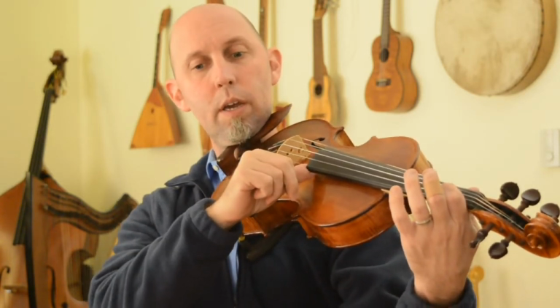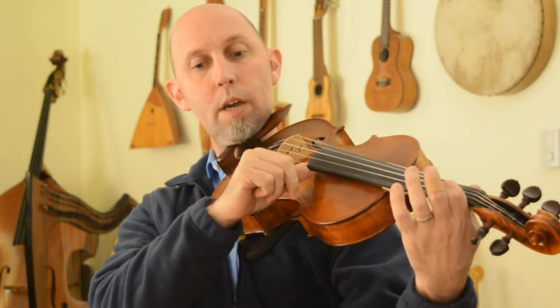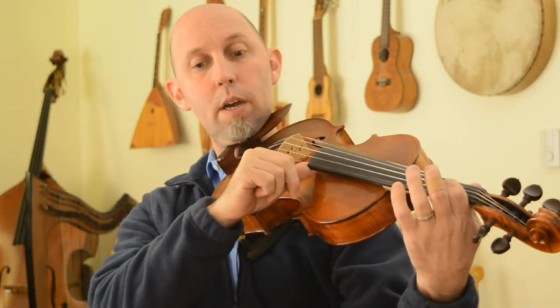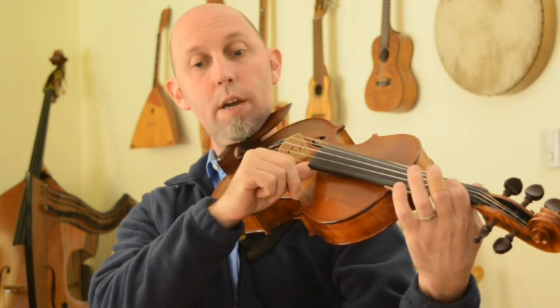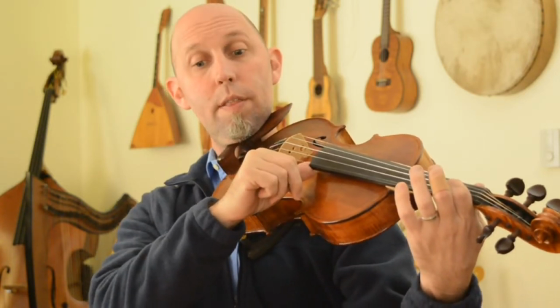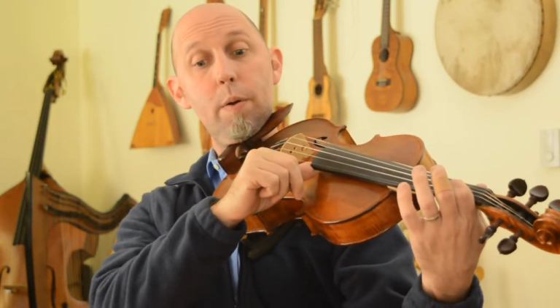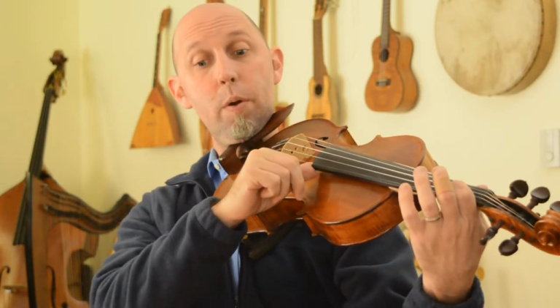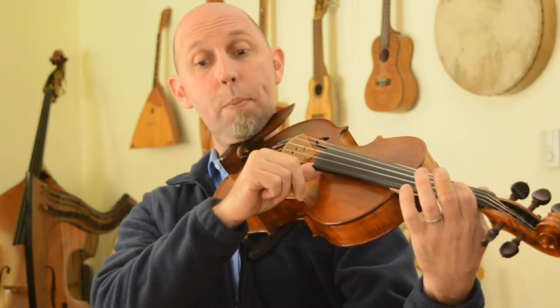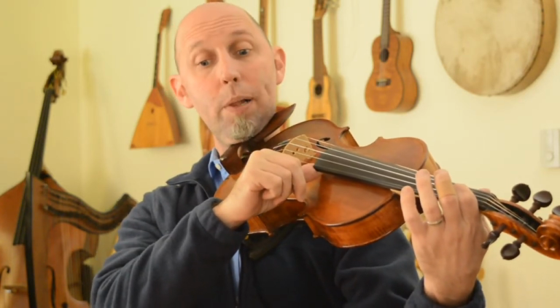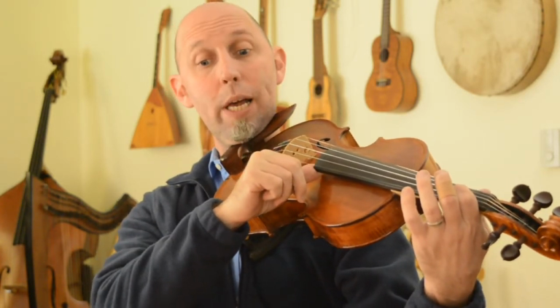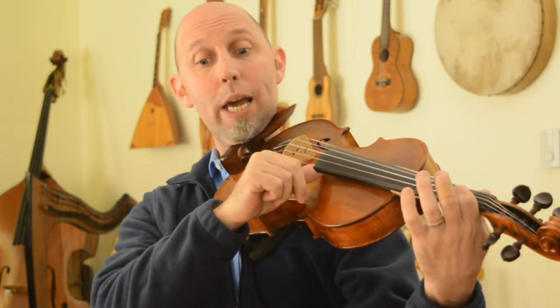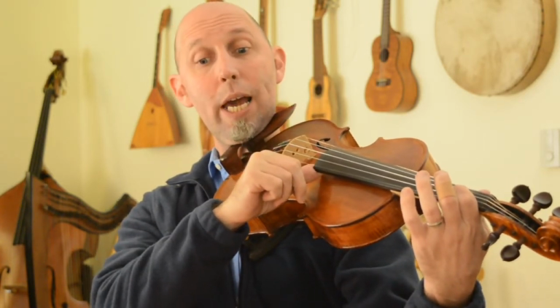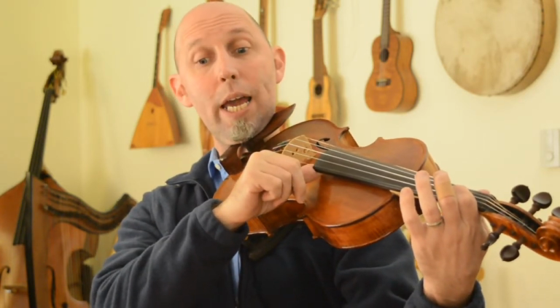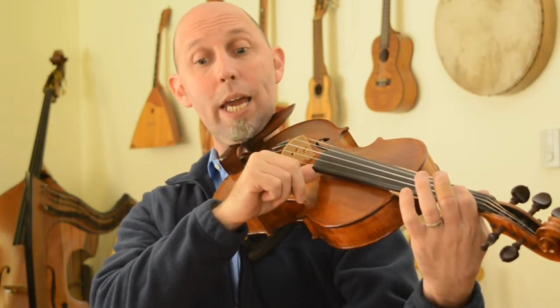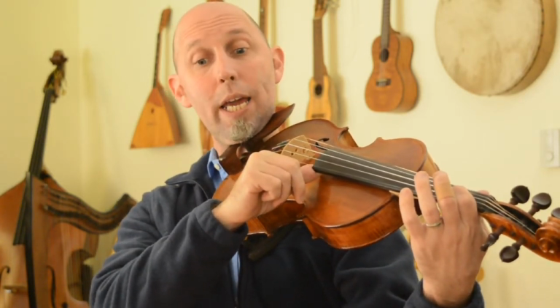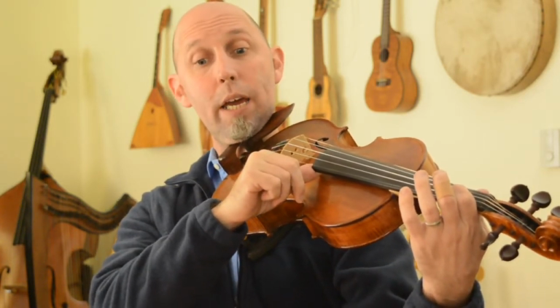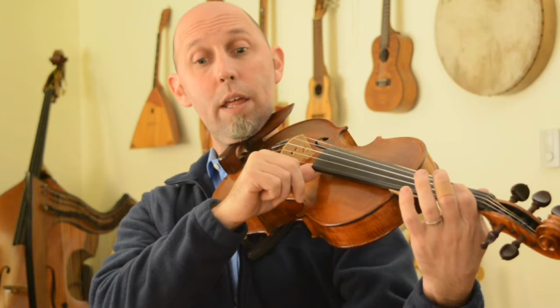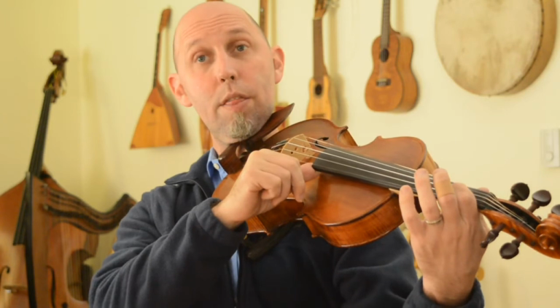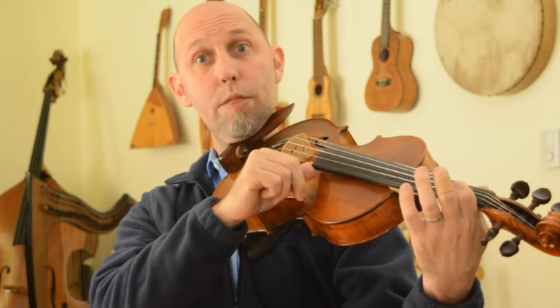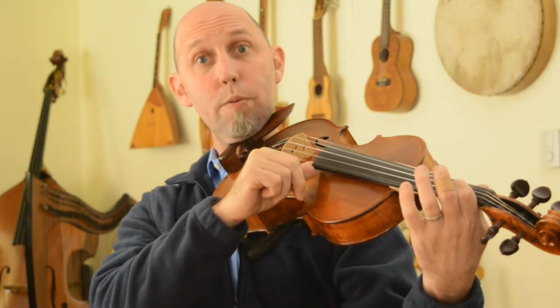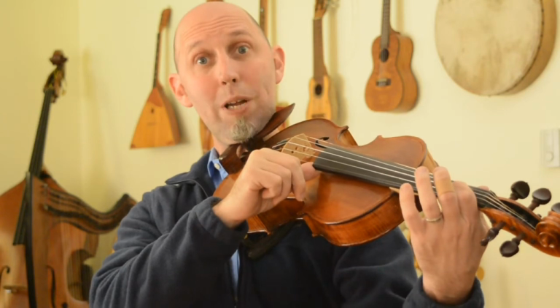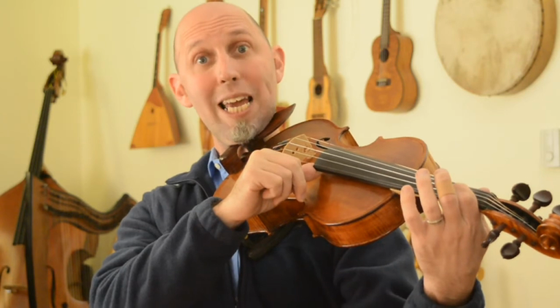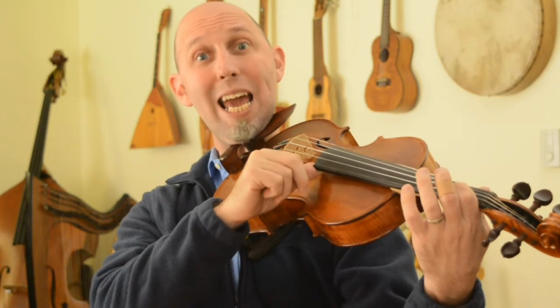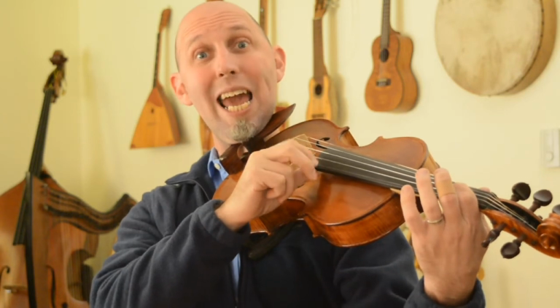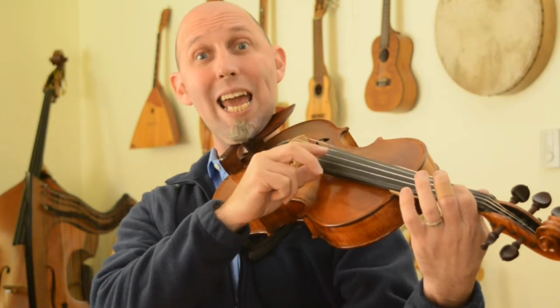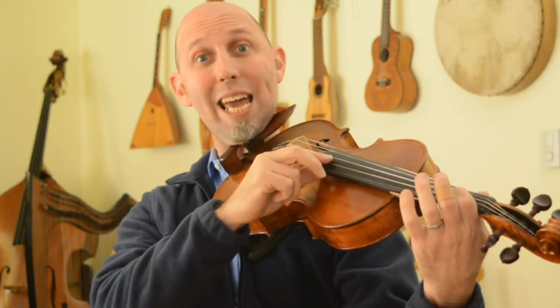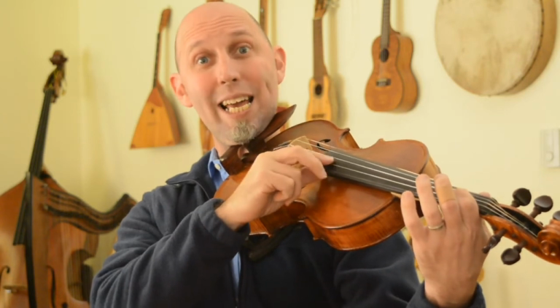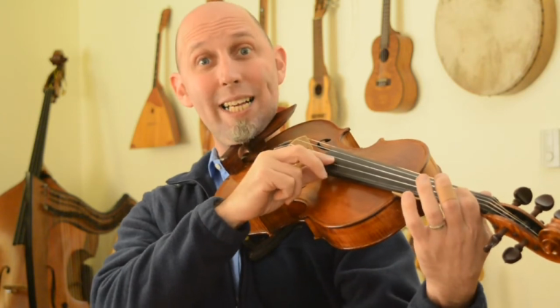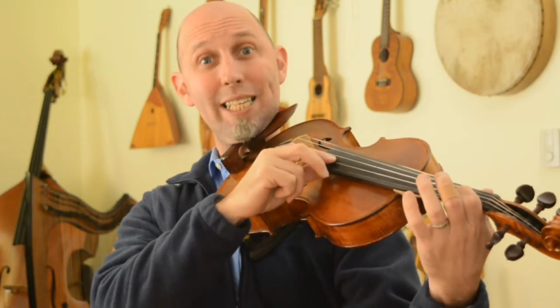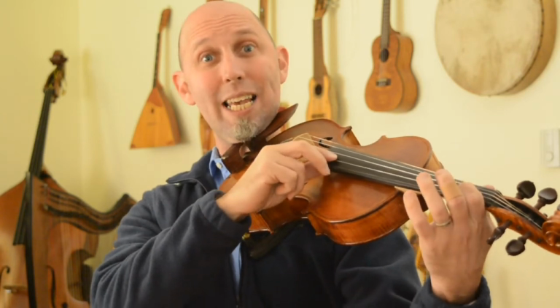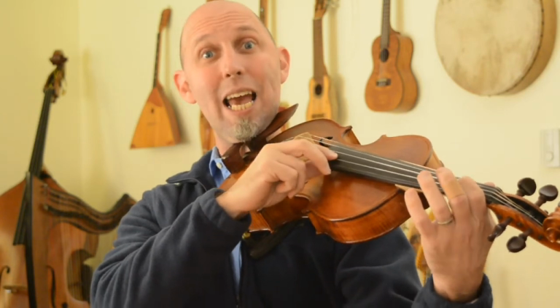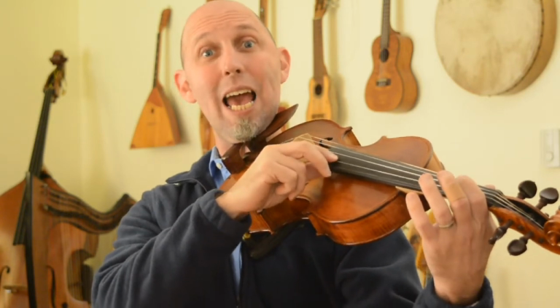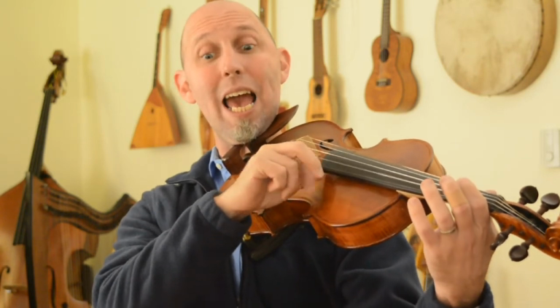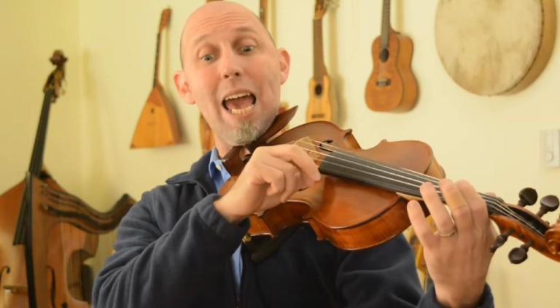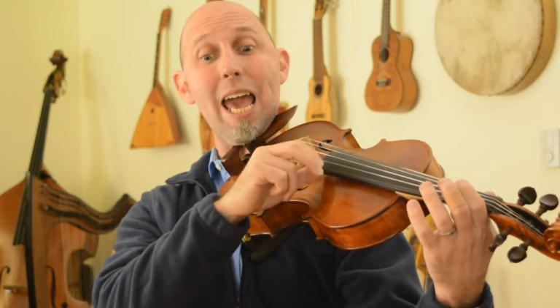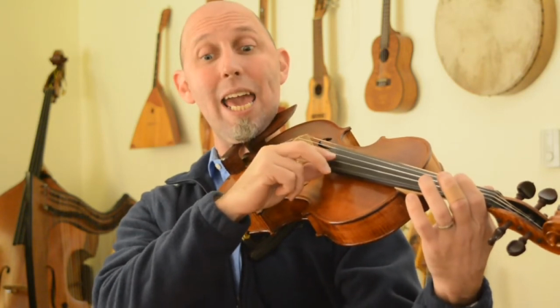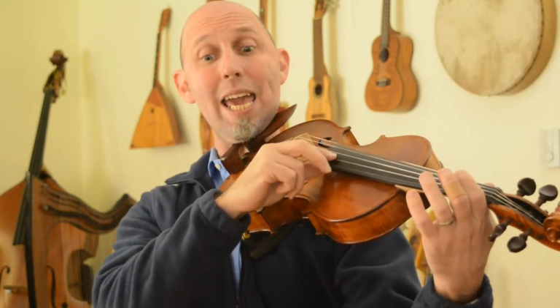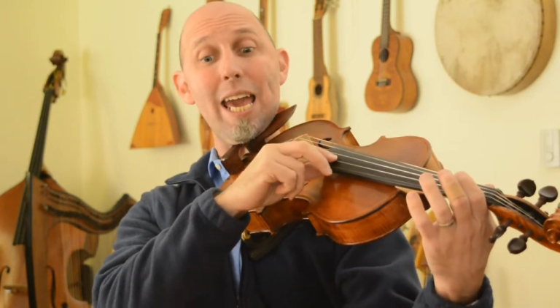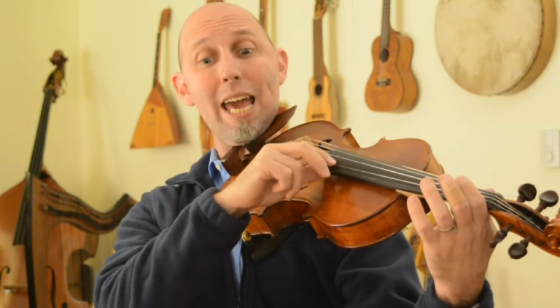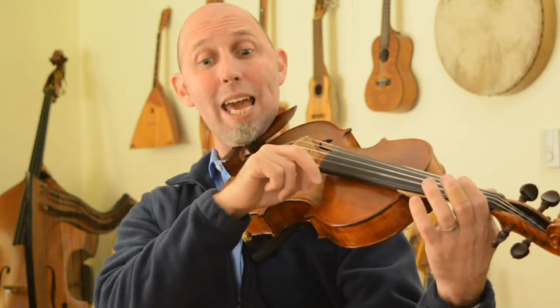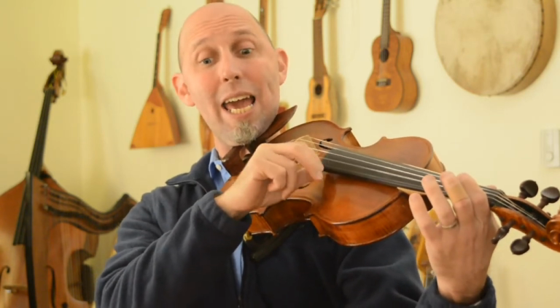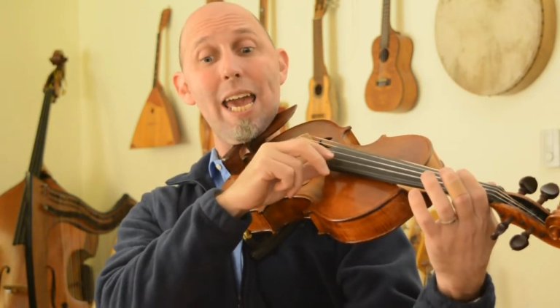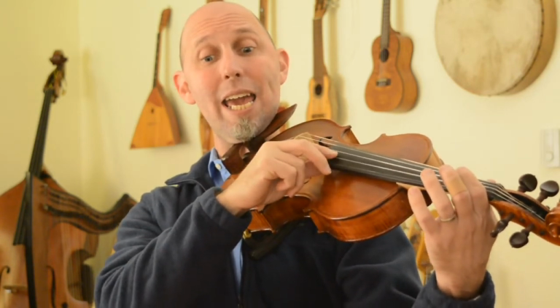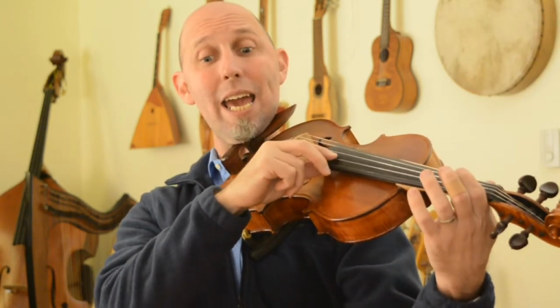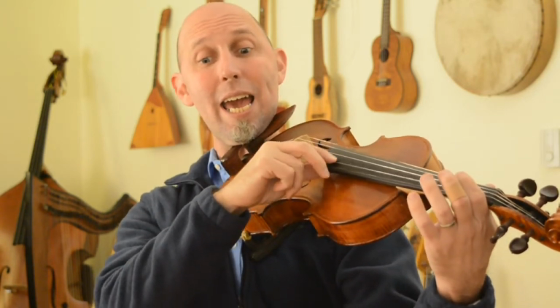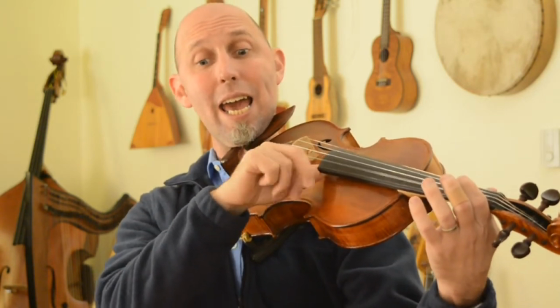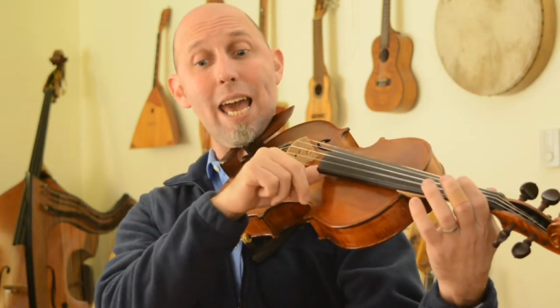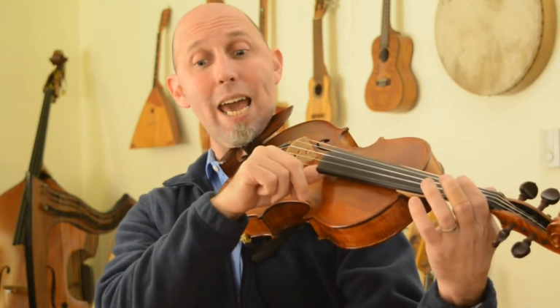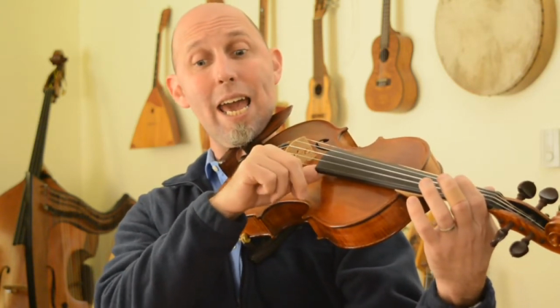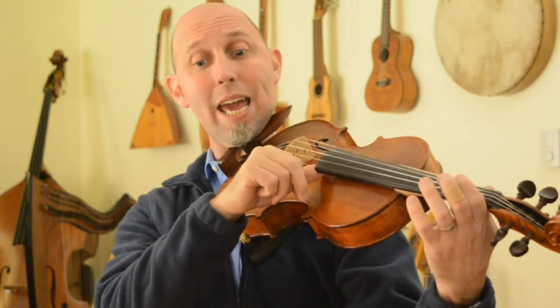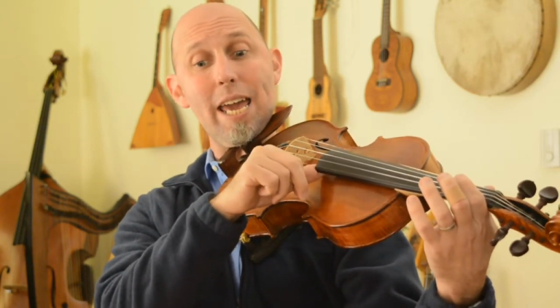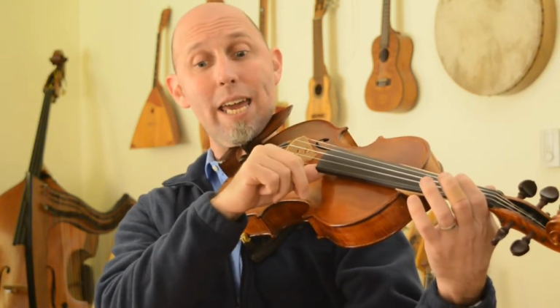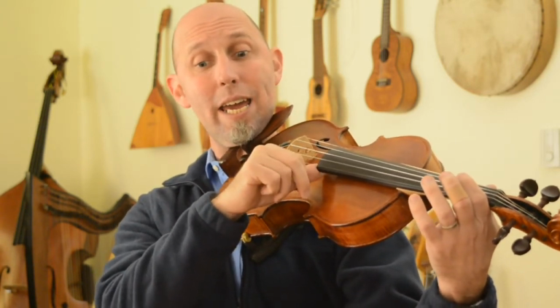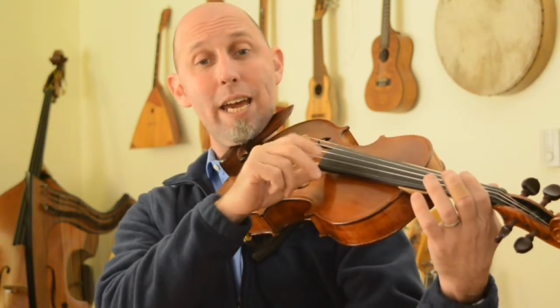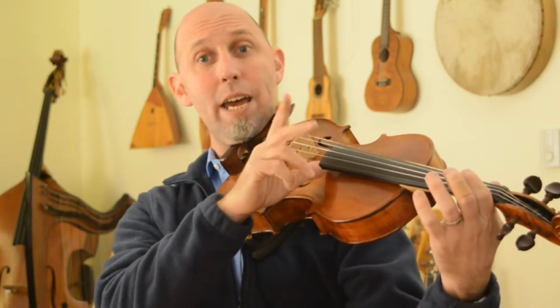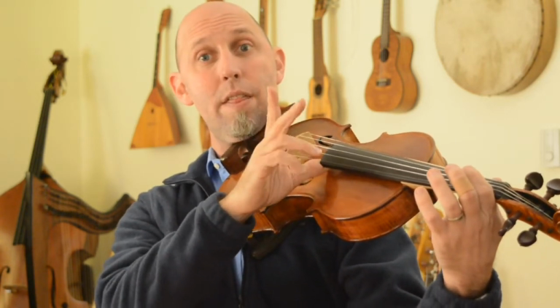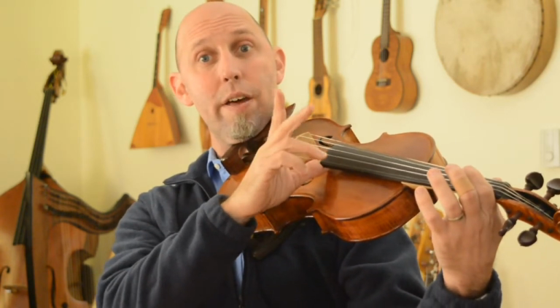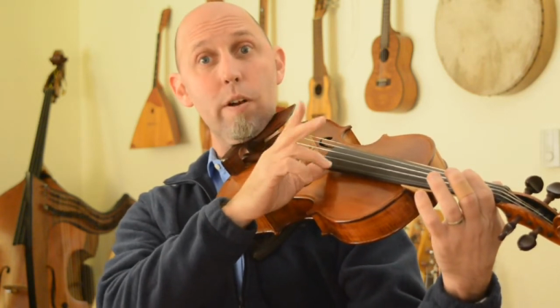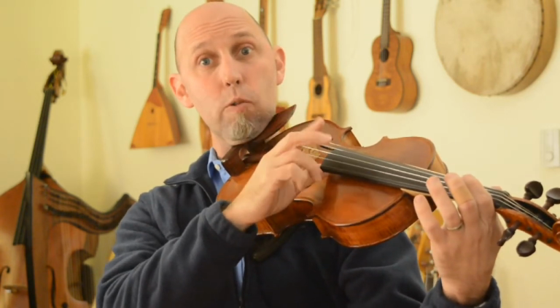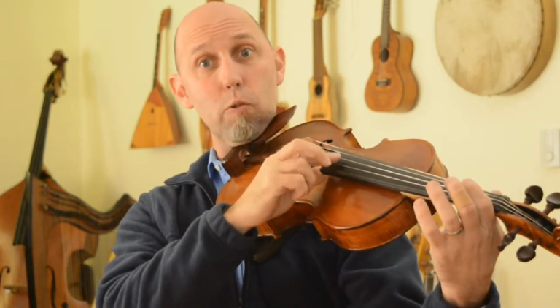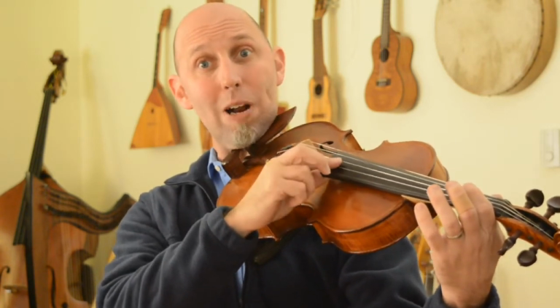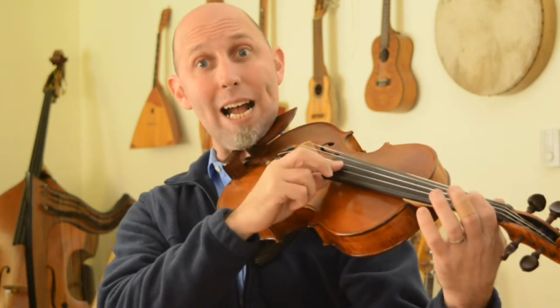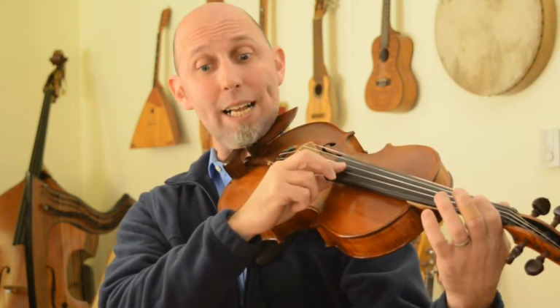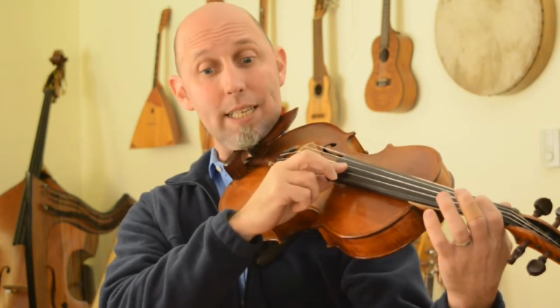Then we play three A's — A, A, A — then a rest.